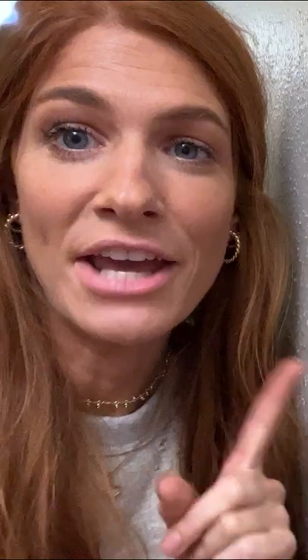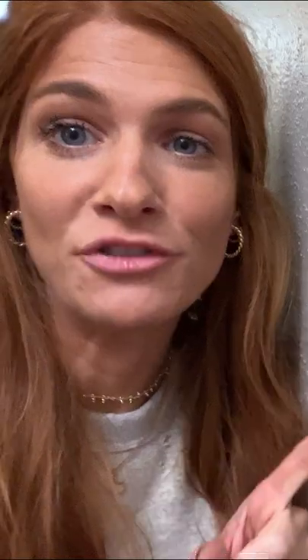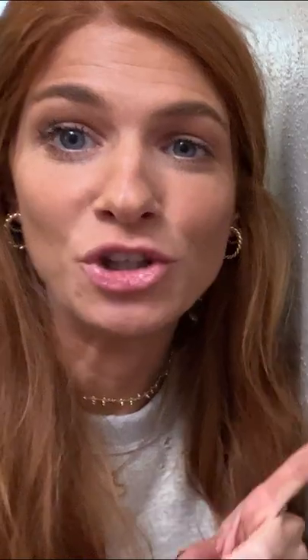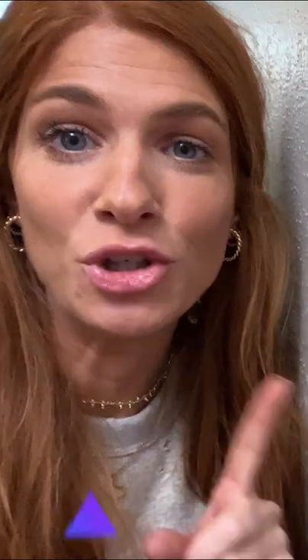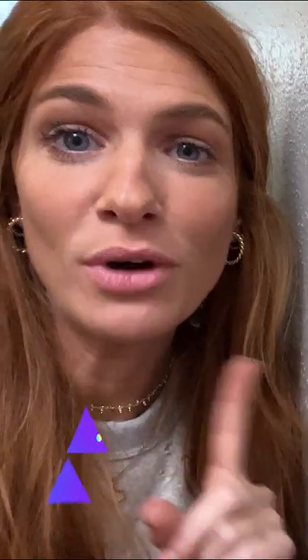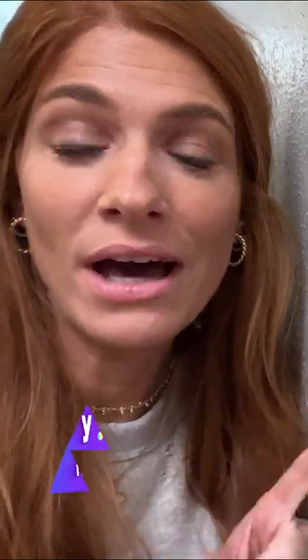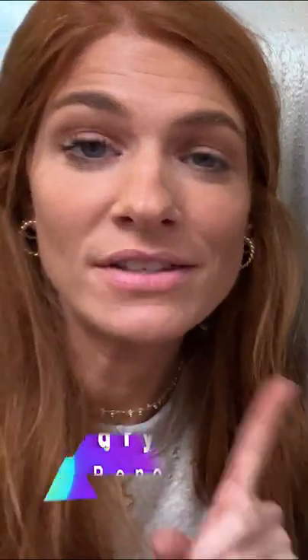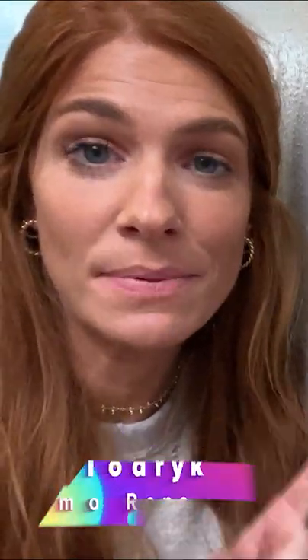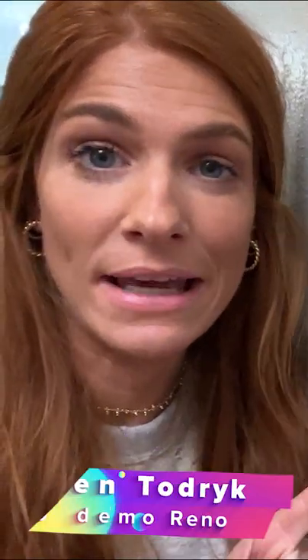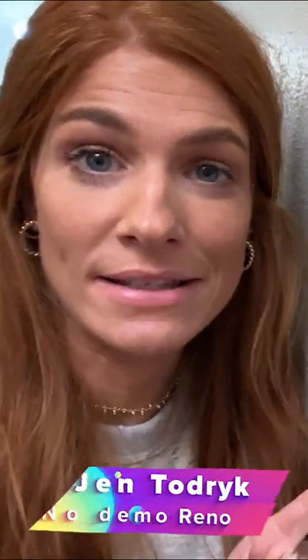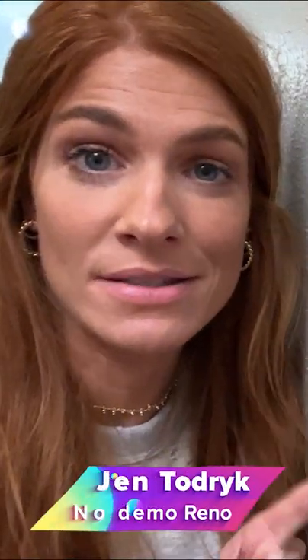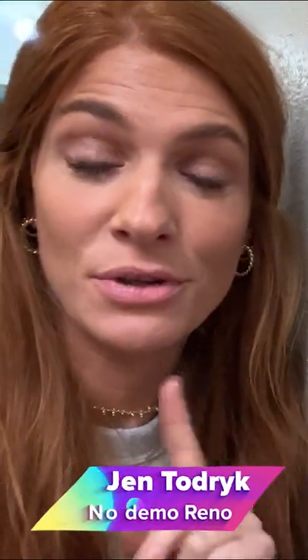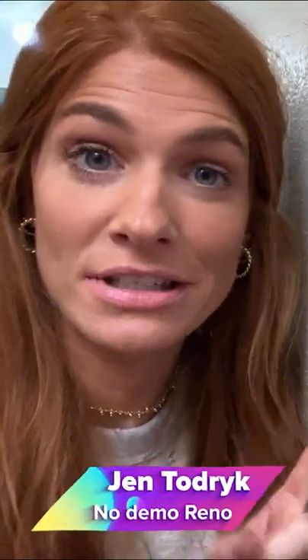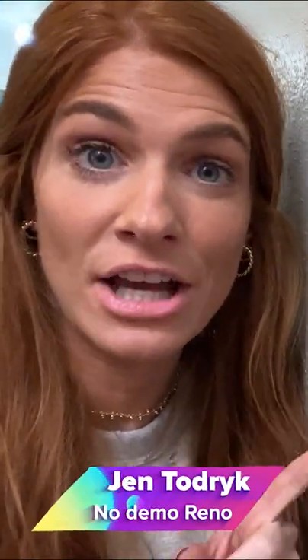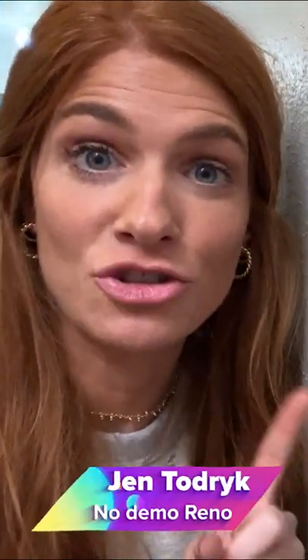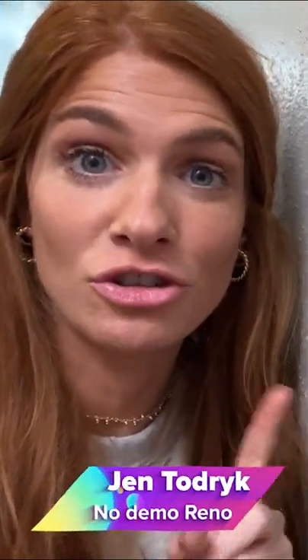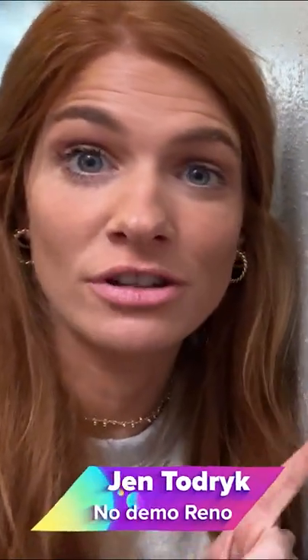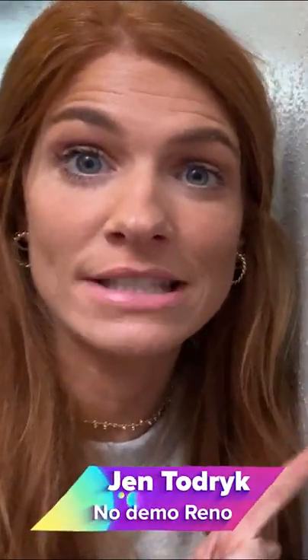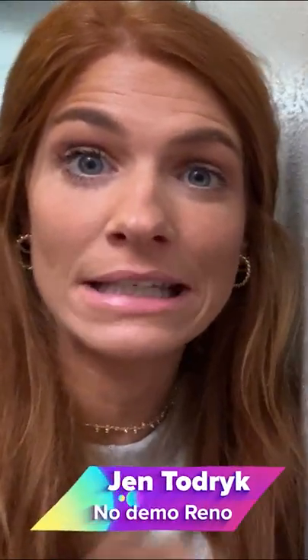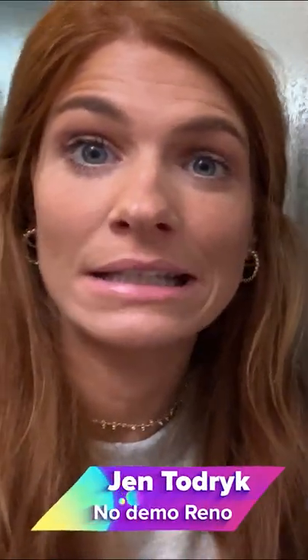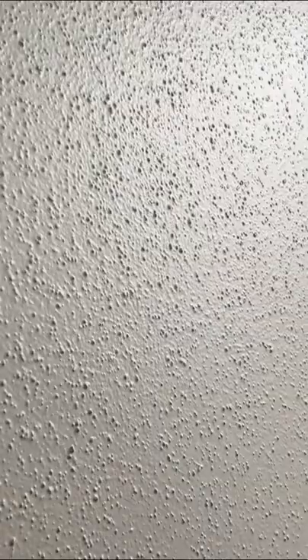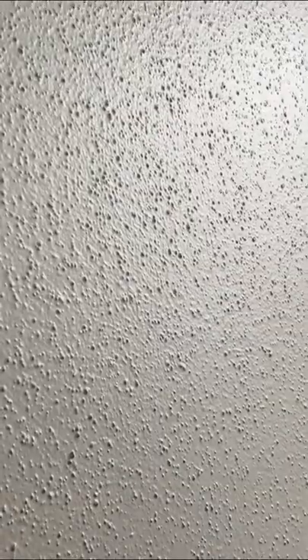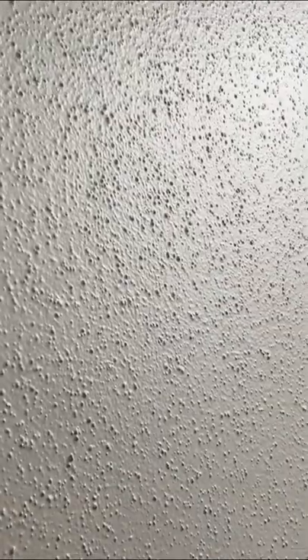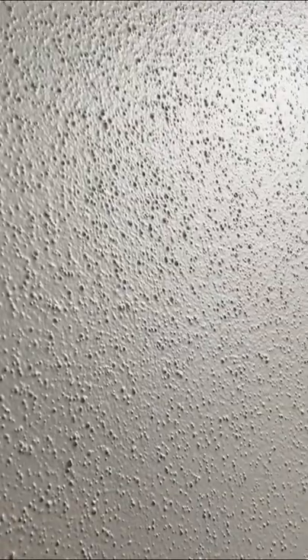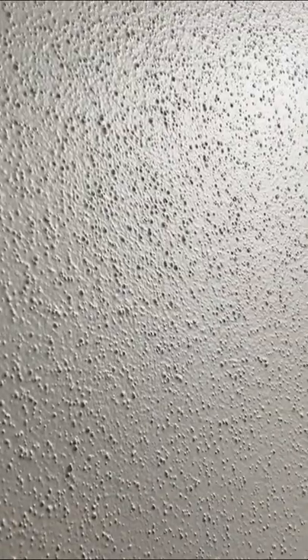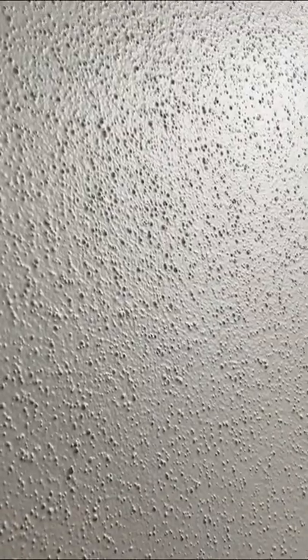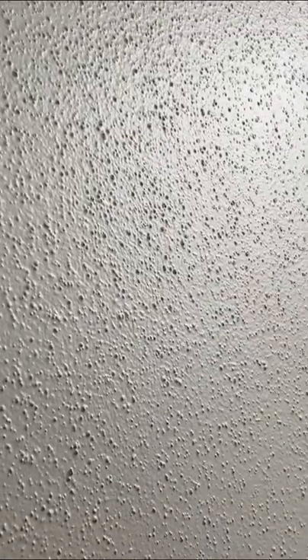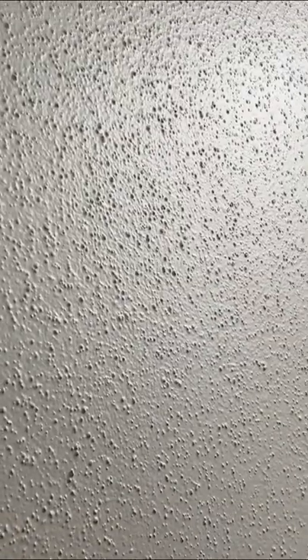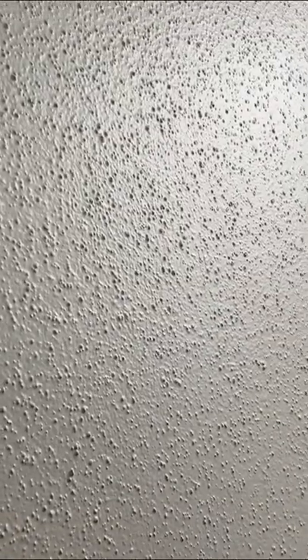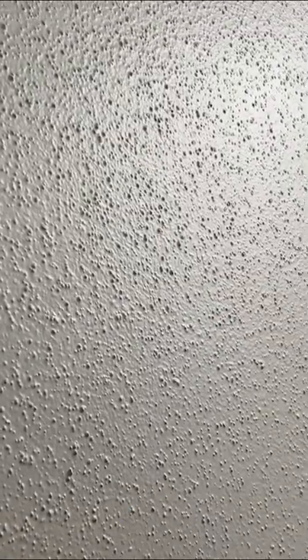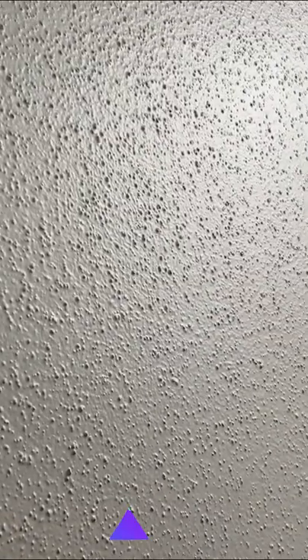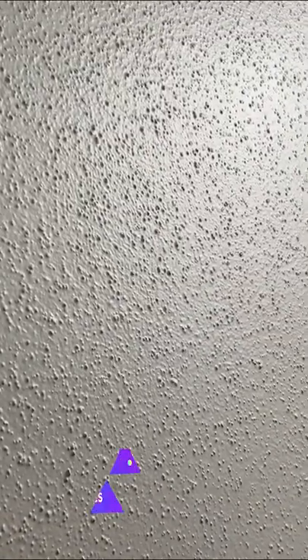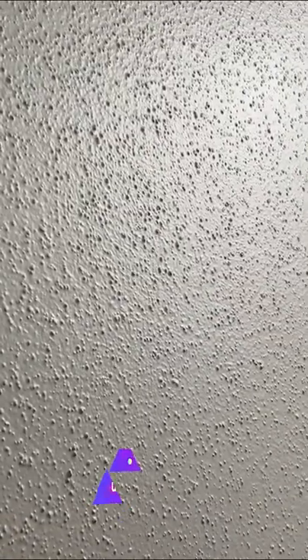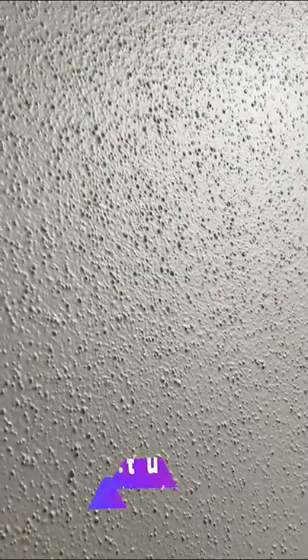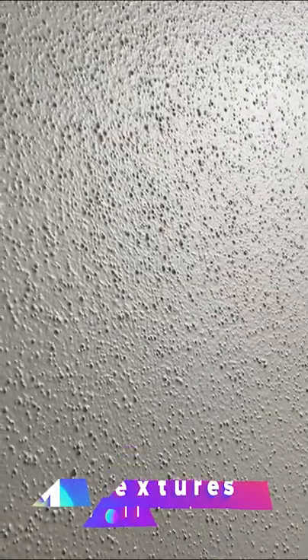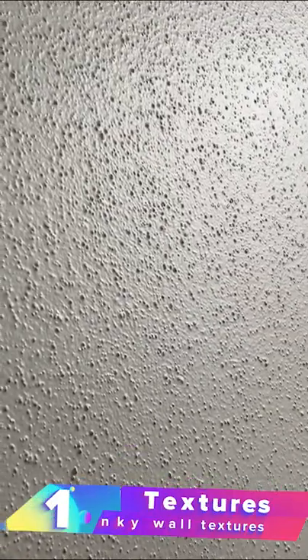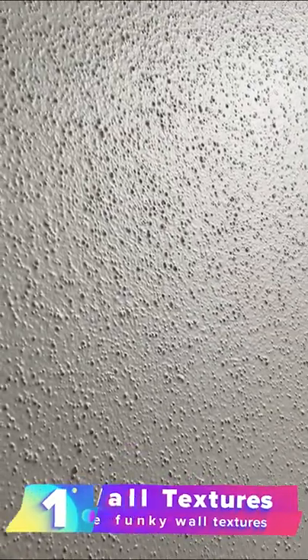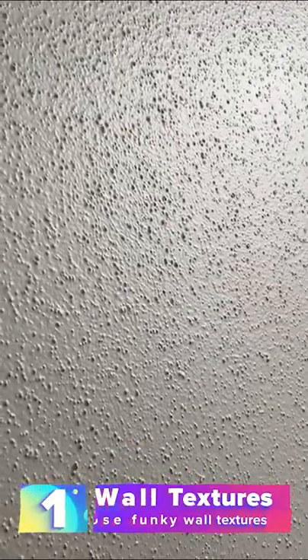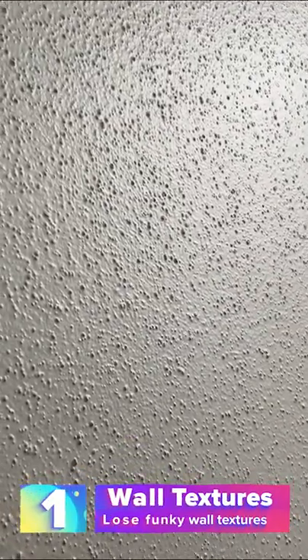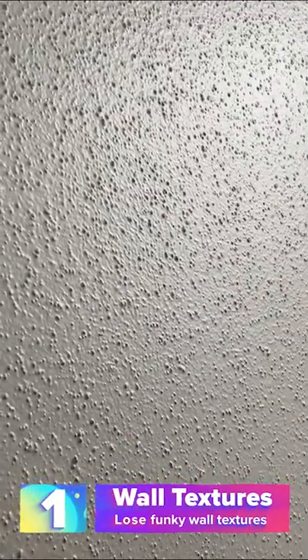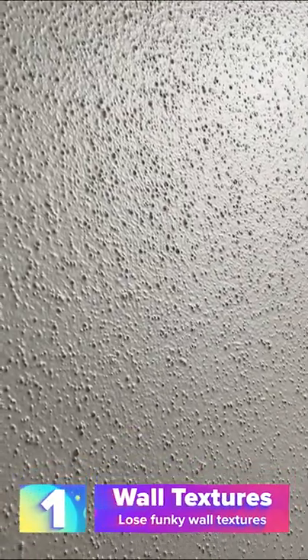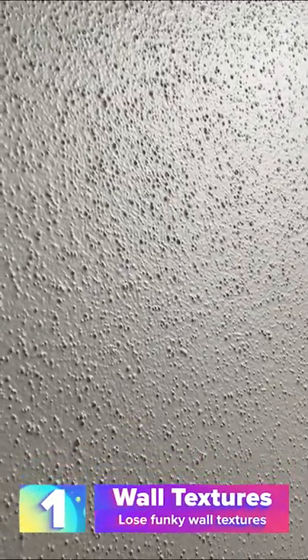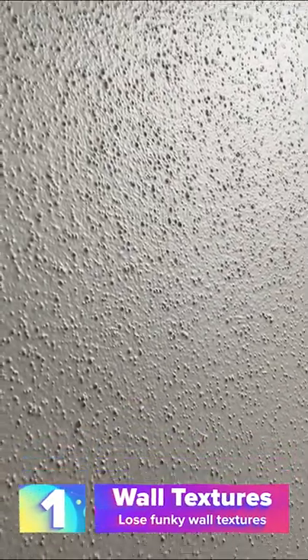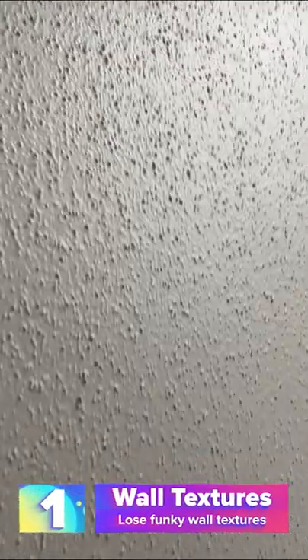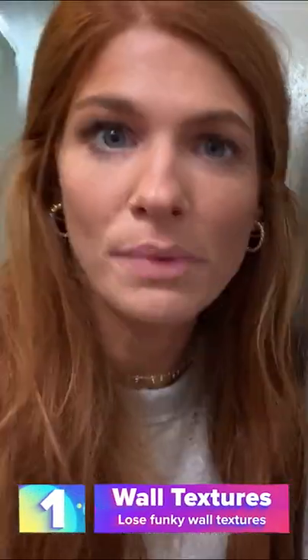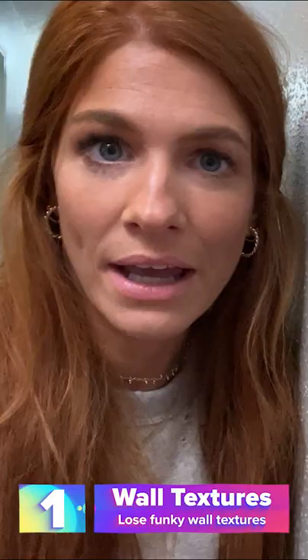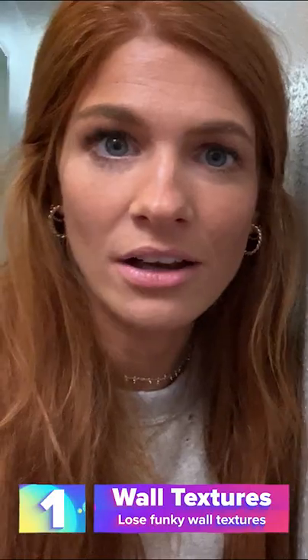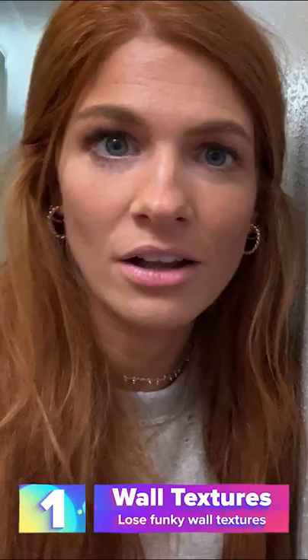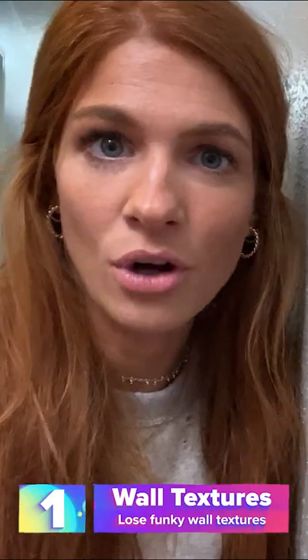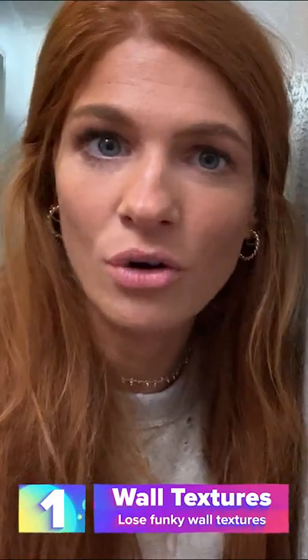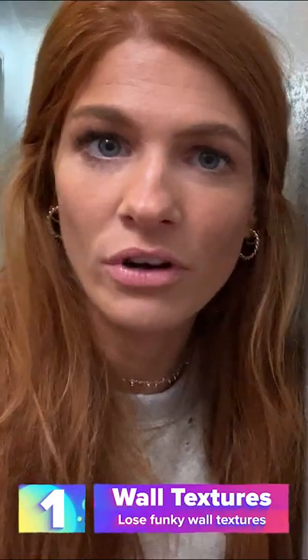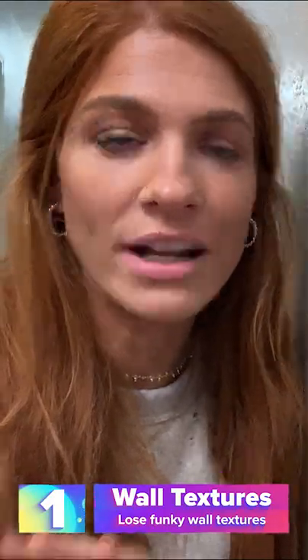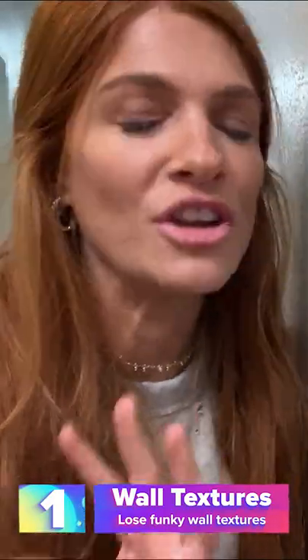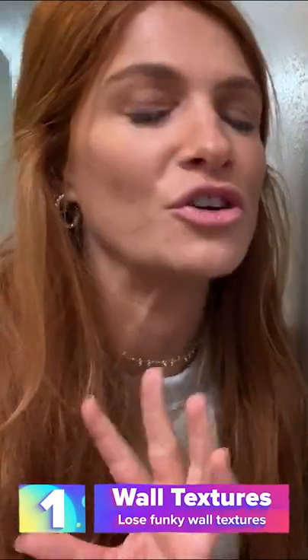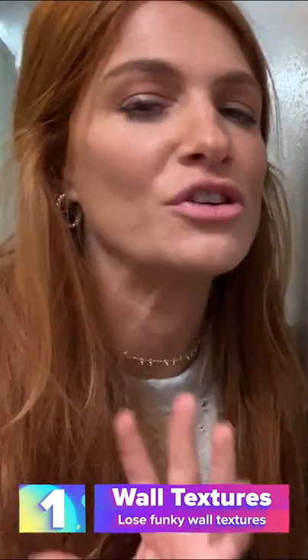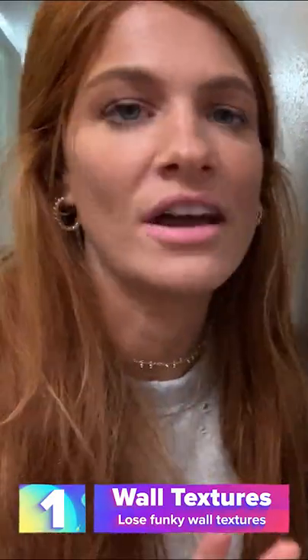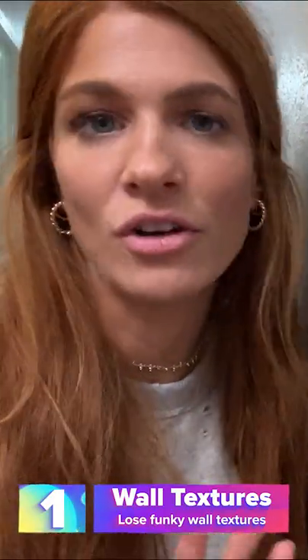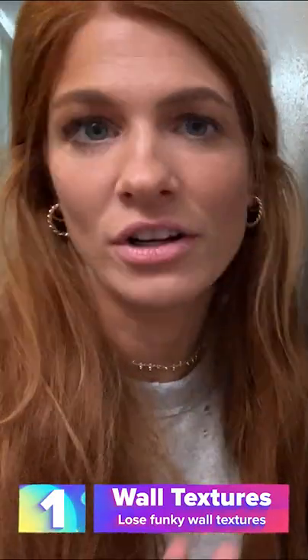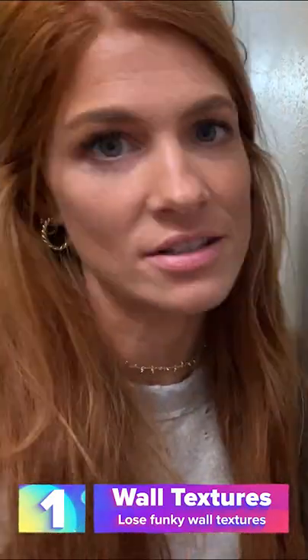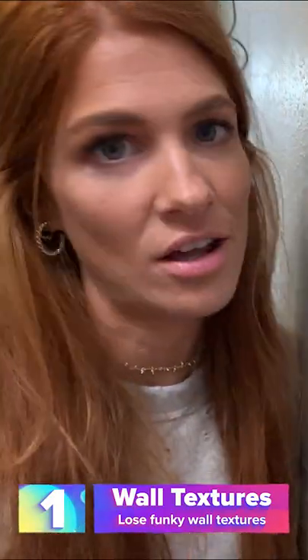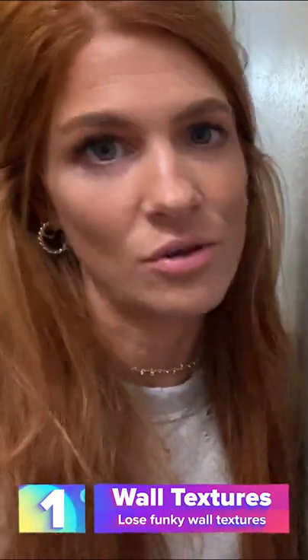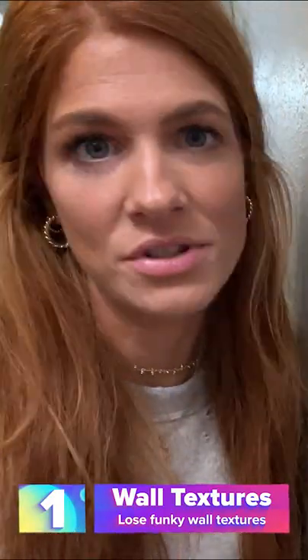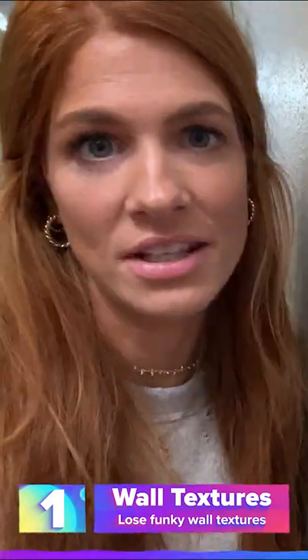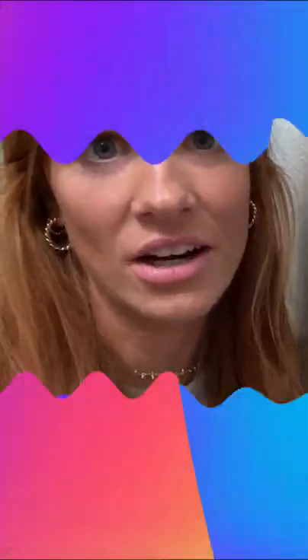If you have a space where the texture looks like this, do a light sanding. Throw a neutral paint color over it and you're never going to tell it was there.